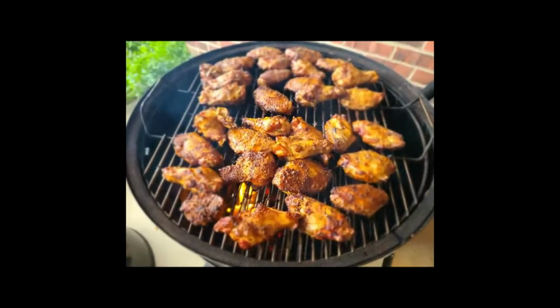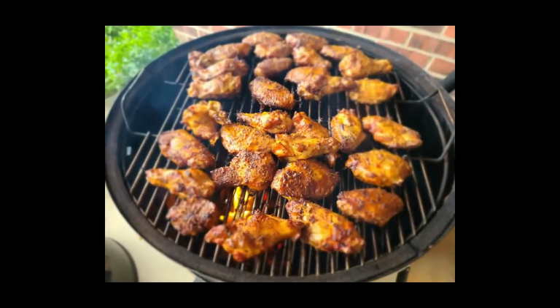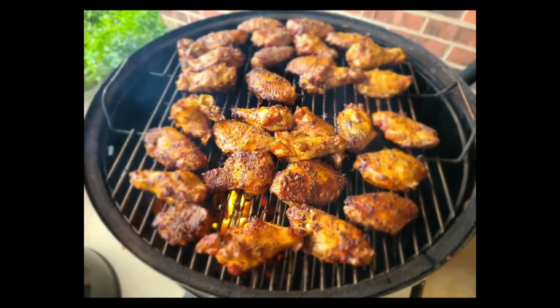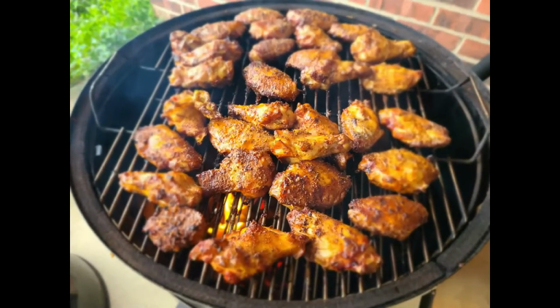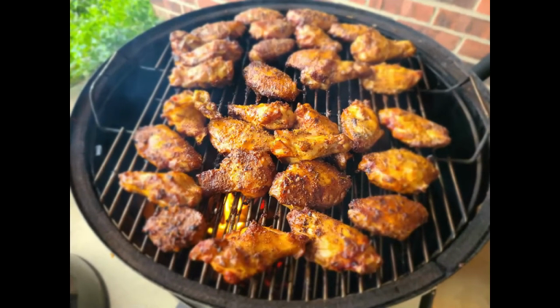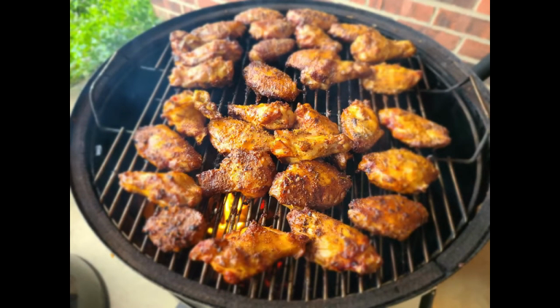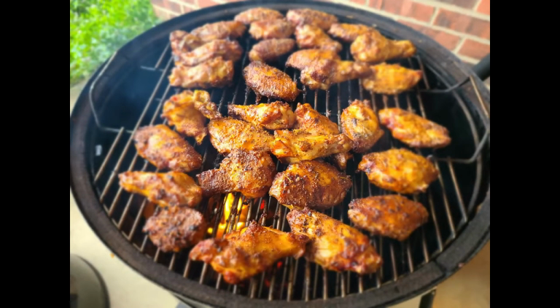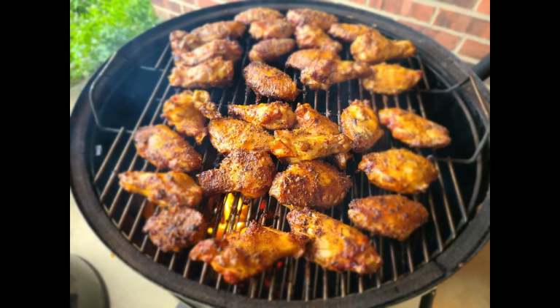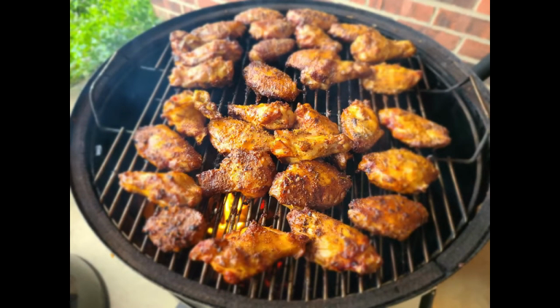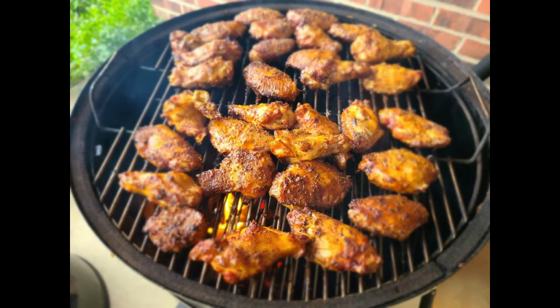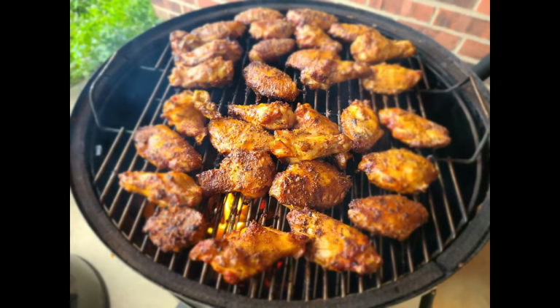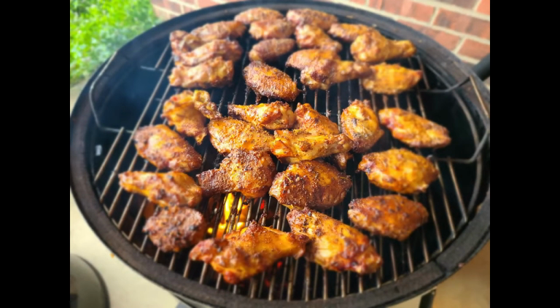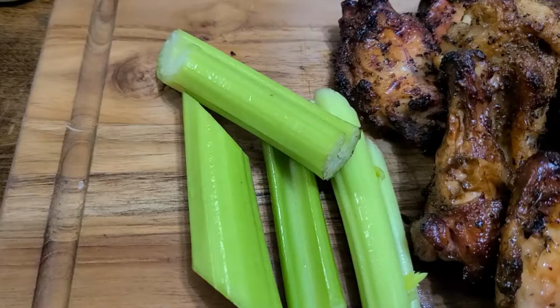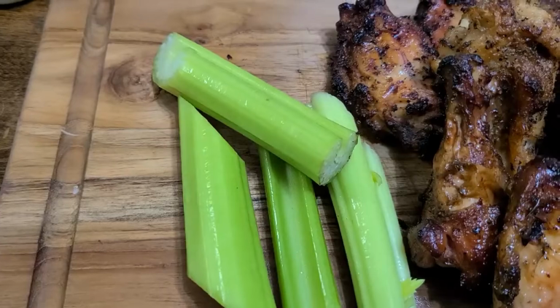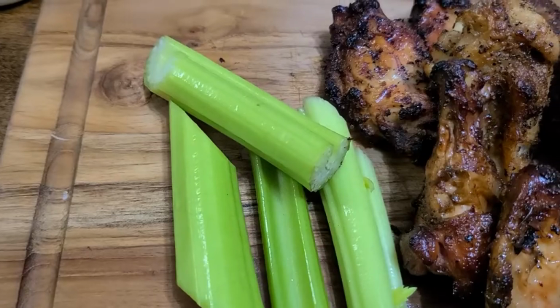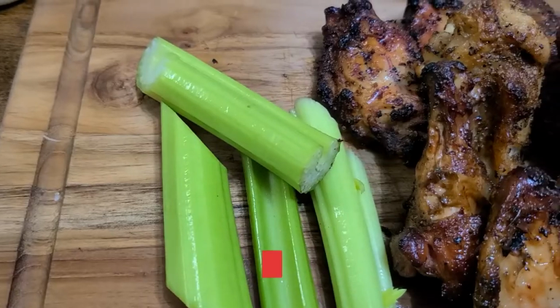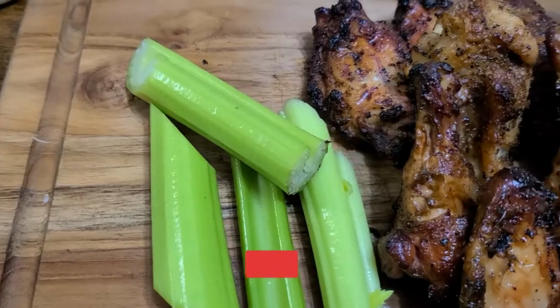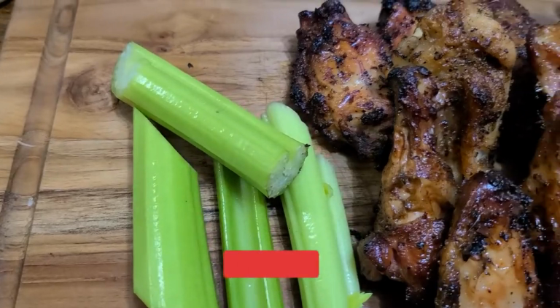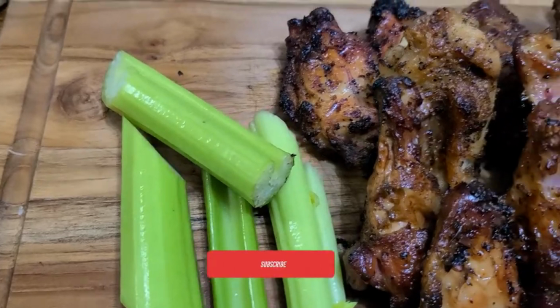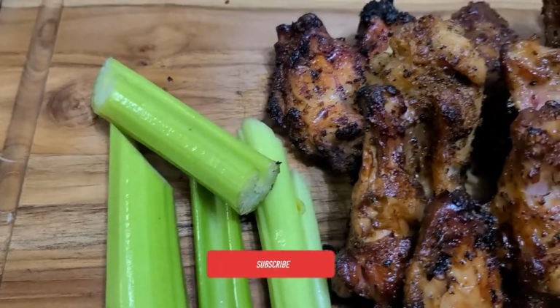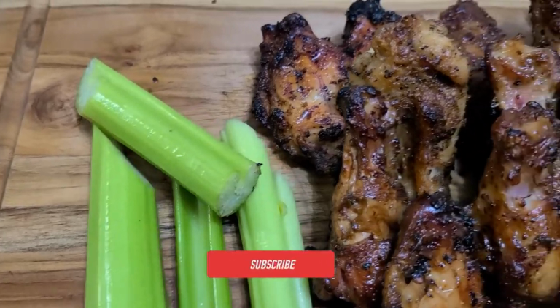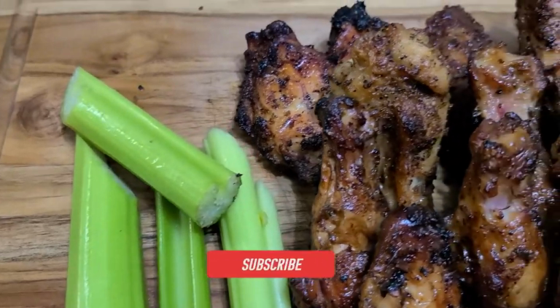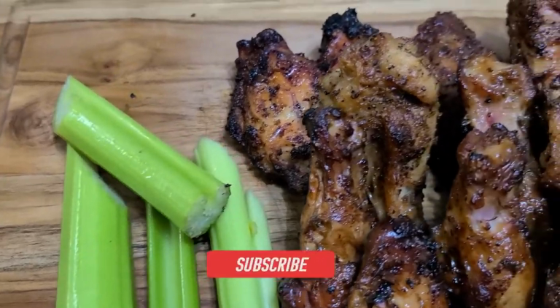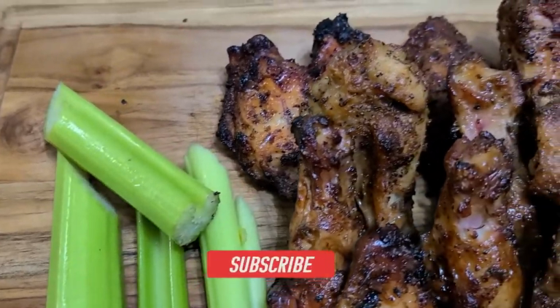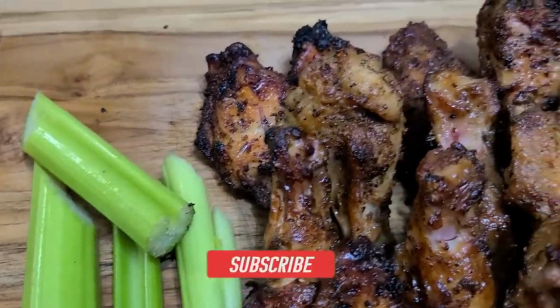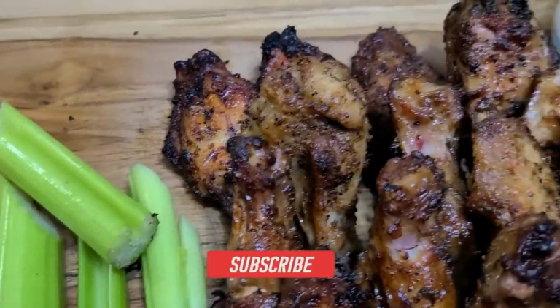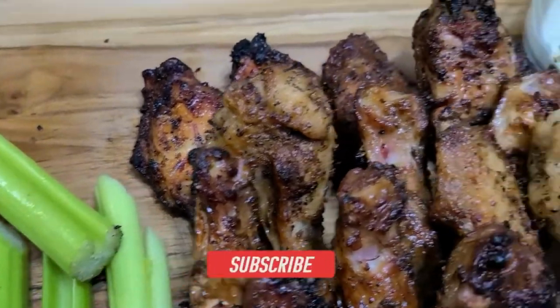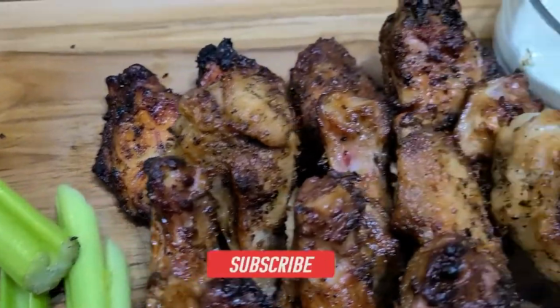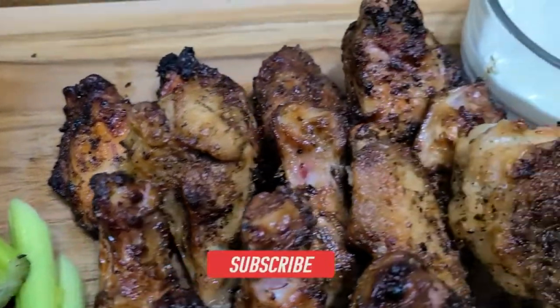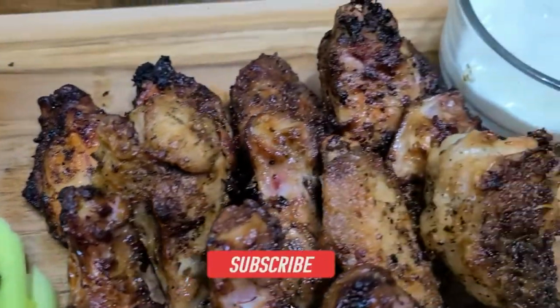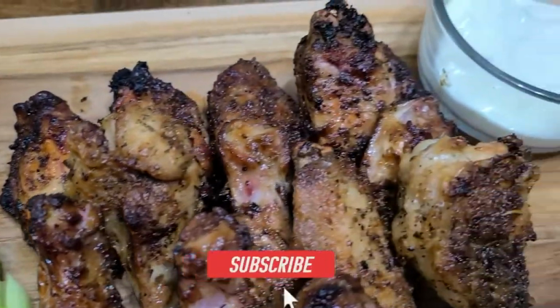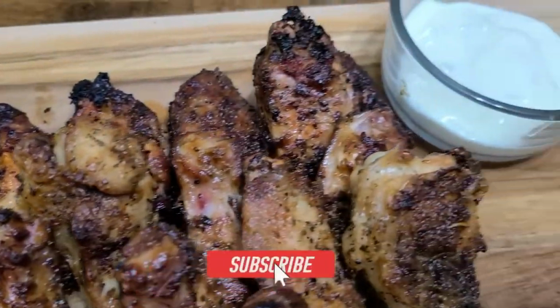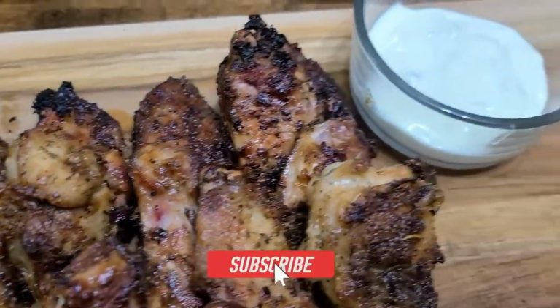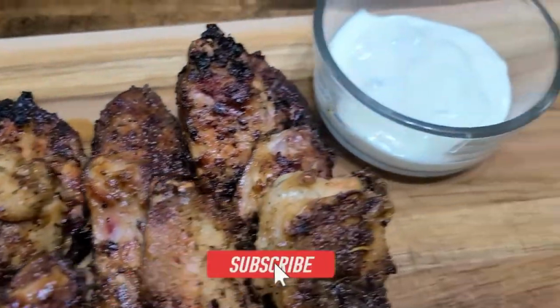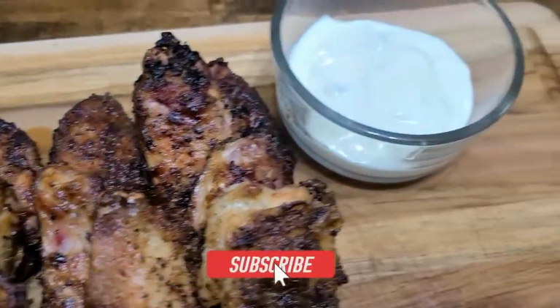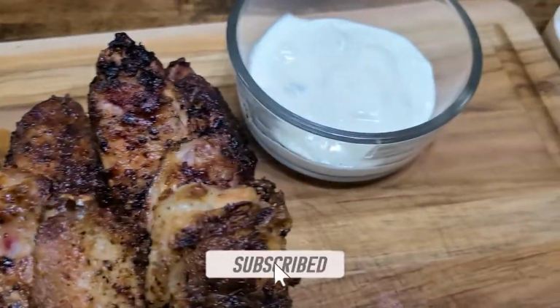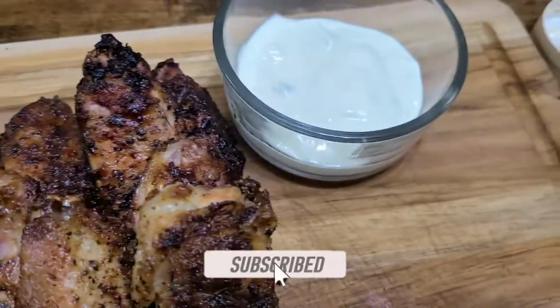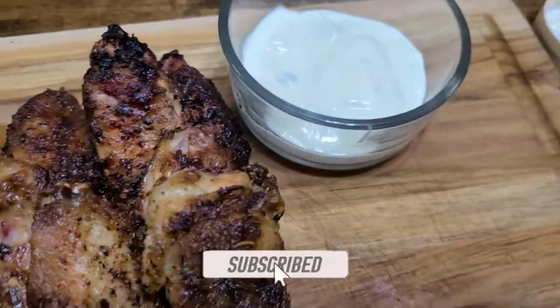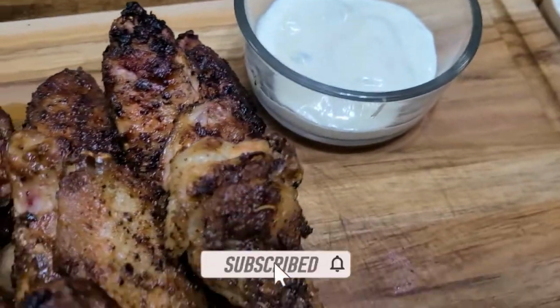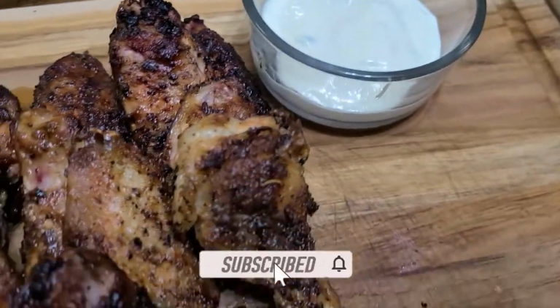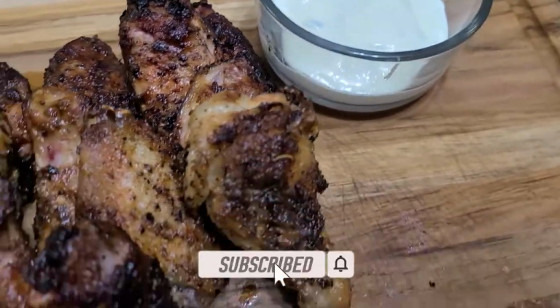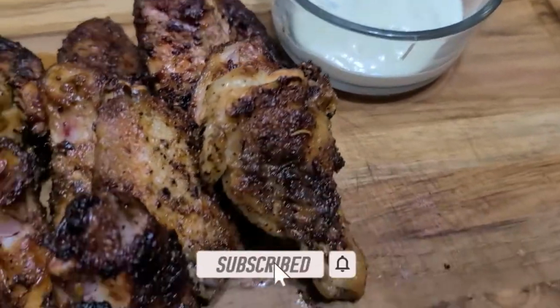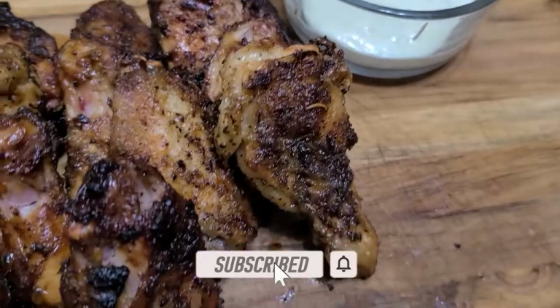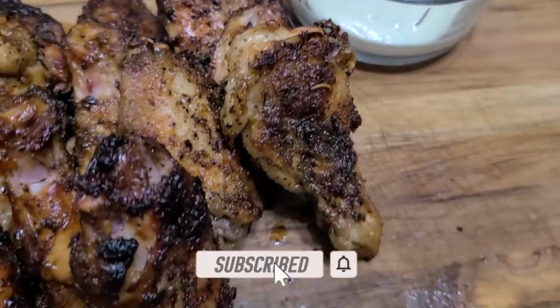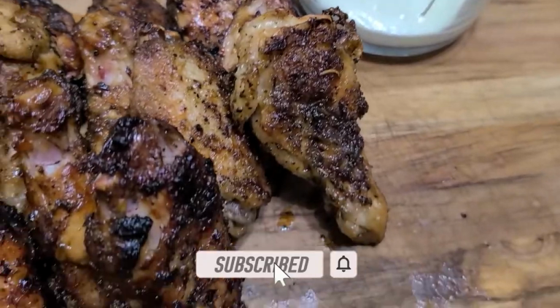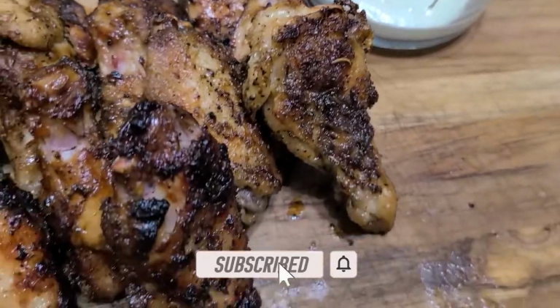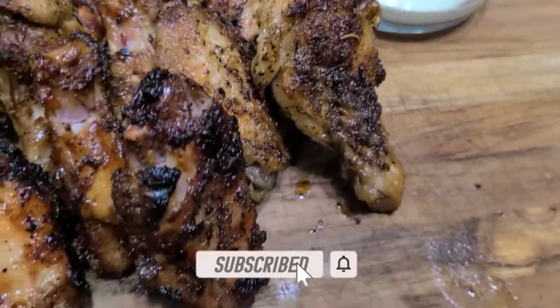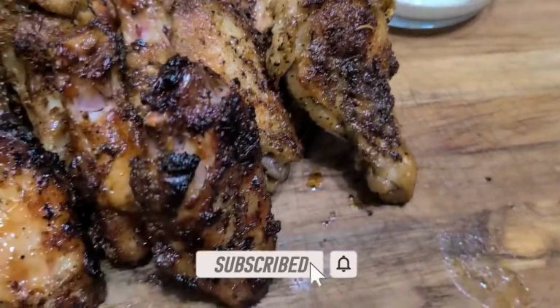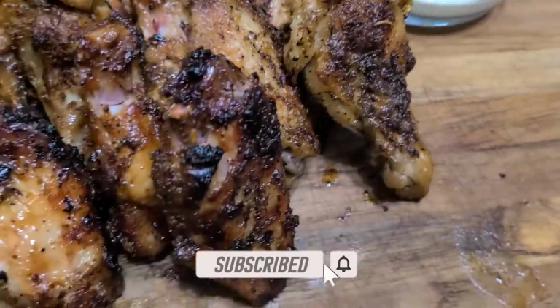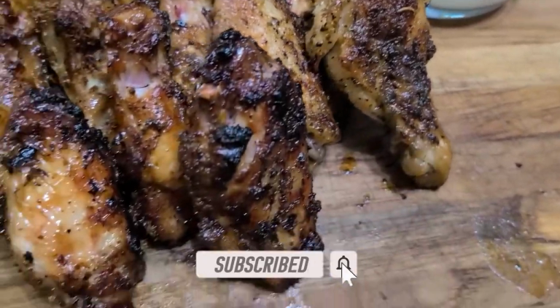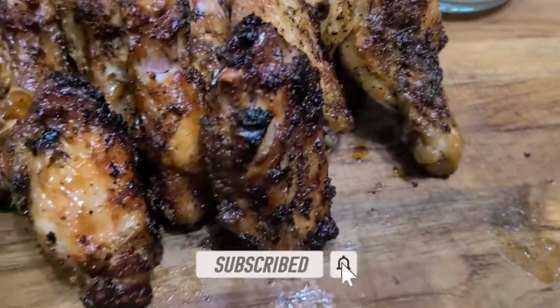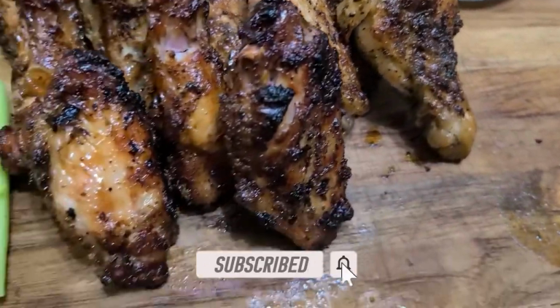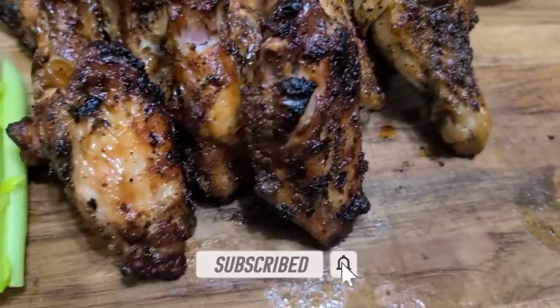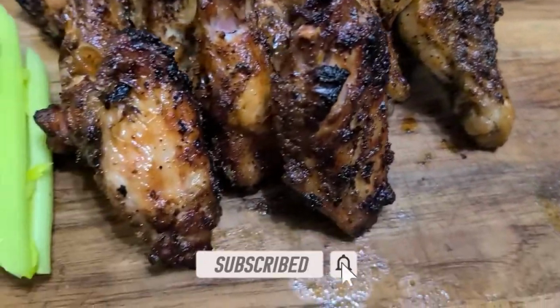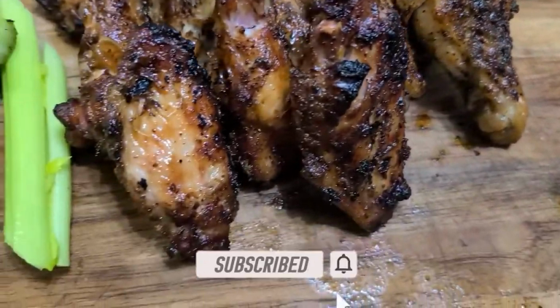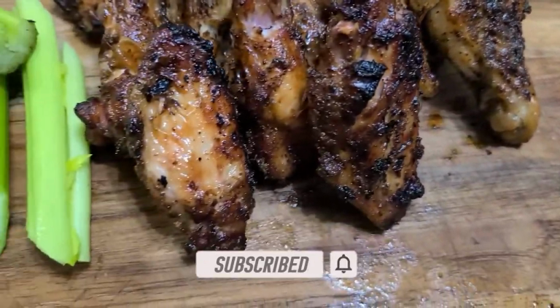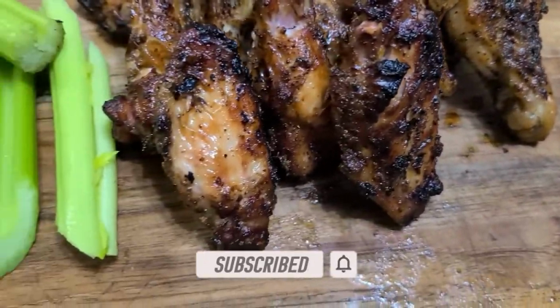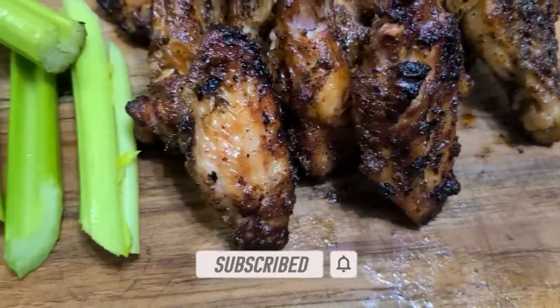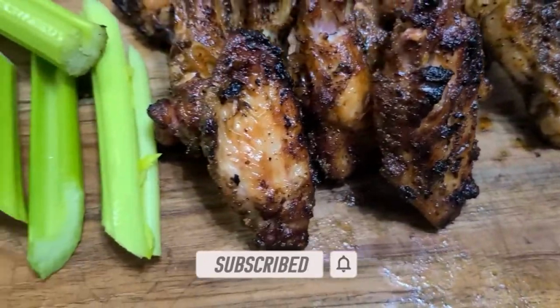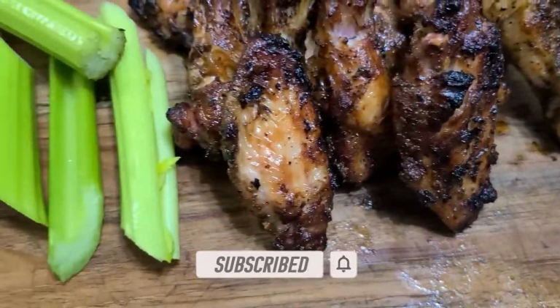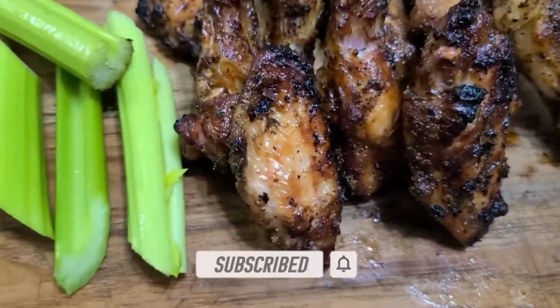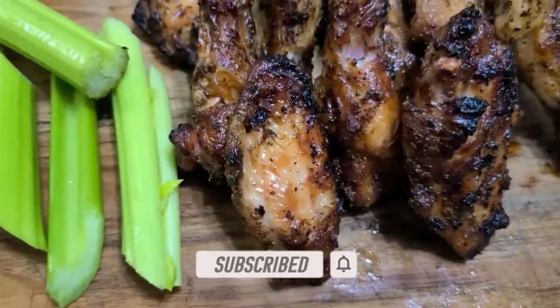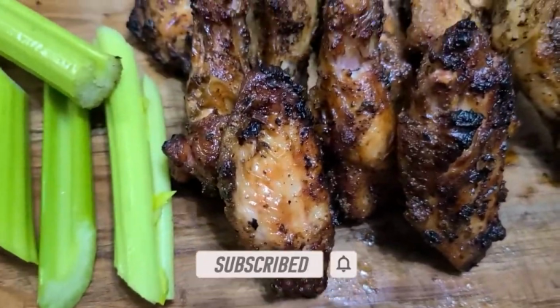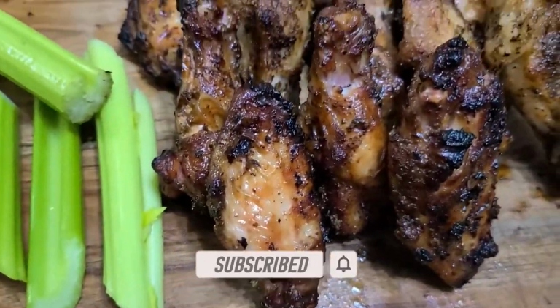Welcome to Backyard Smoke. Today I'm going to show you guys how we make some crispy wings on the Weber Smoky Mountain. Let's get it.